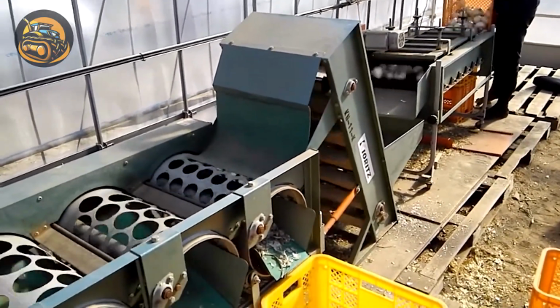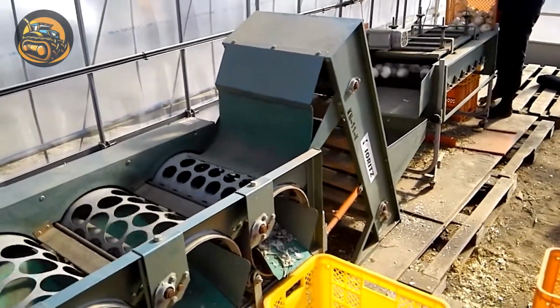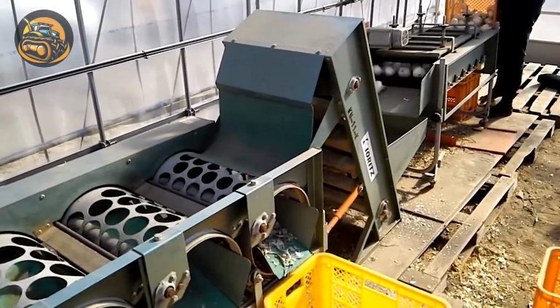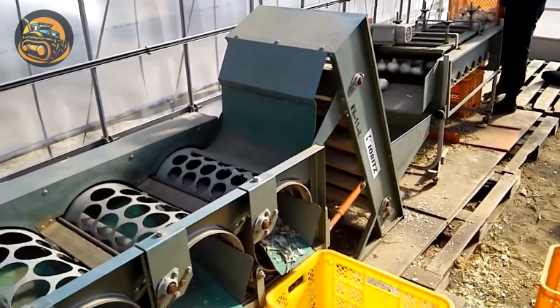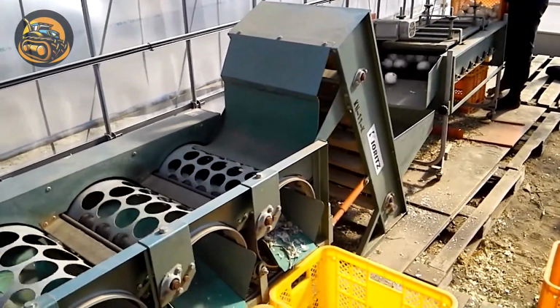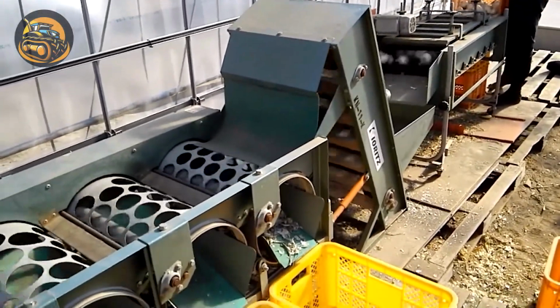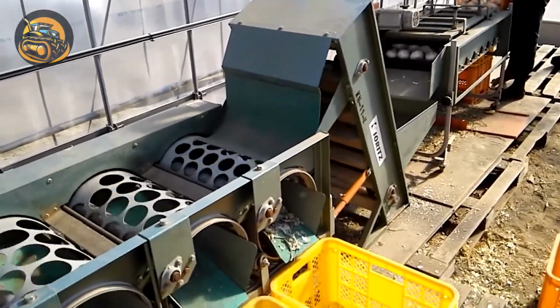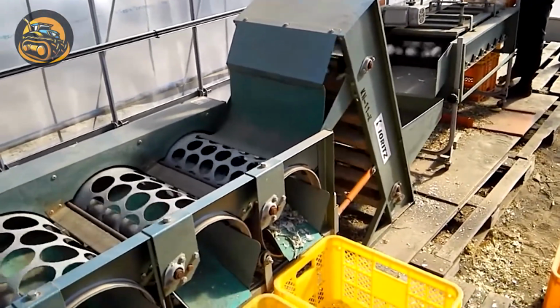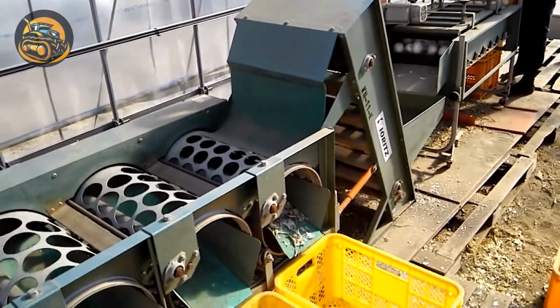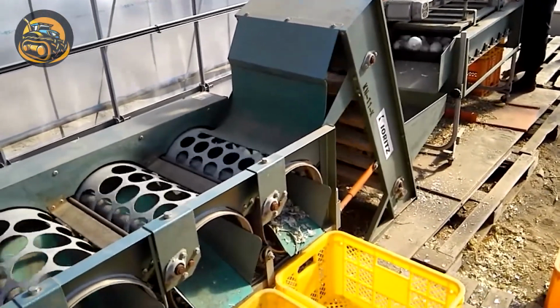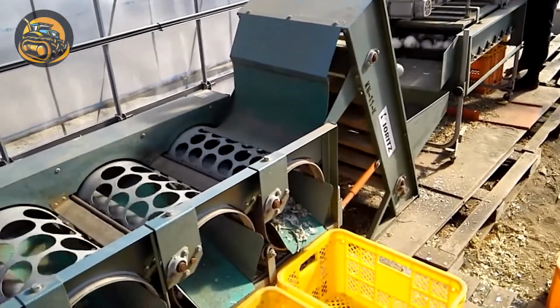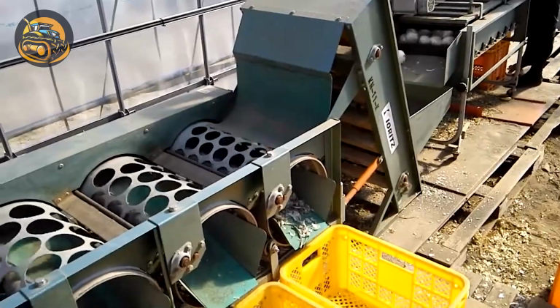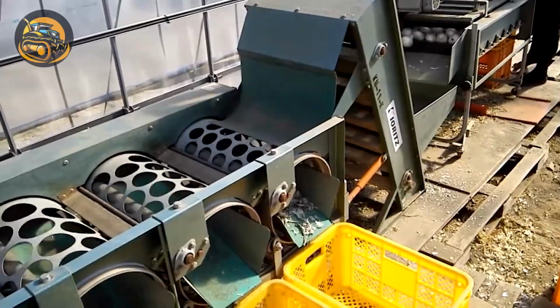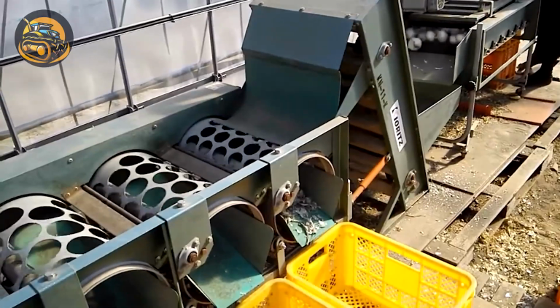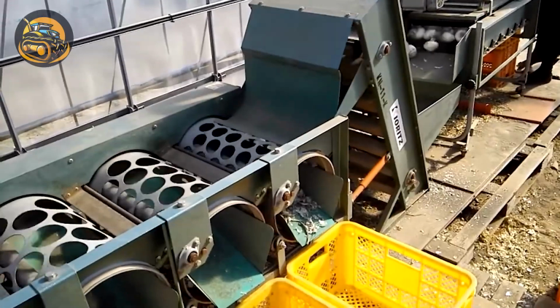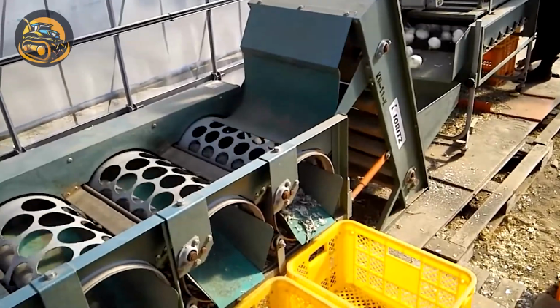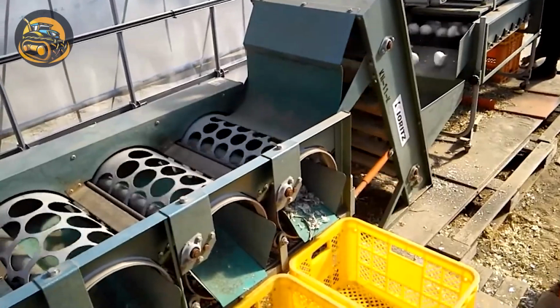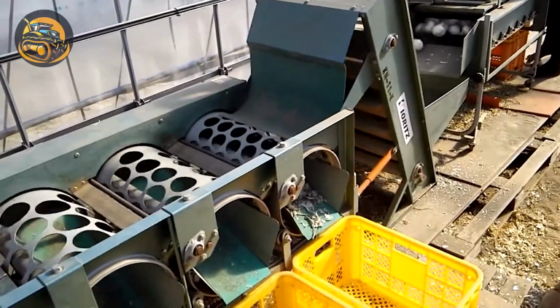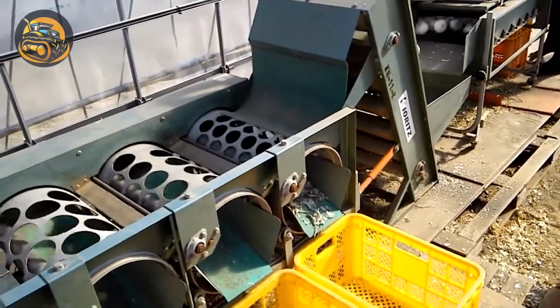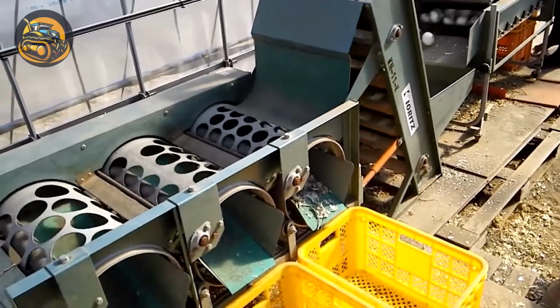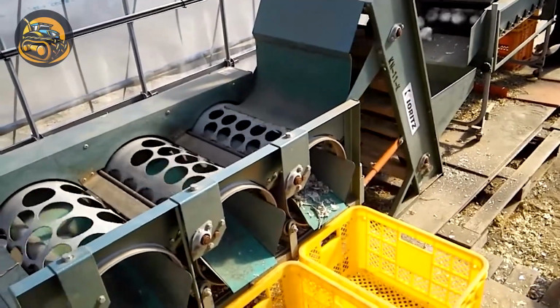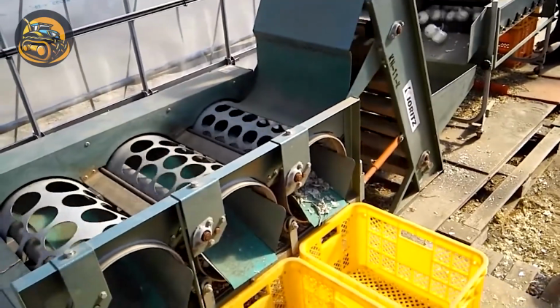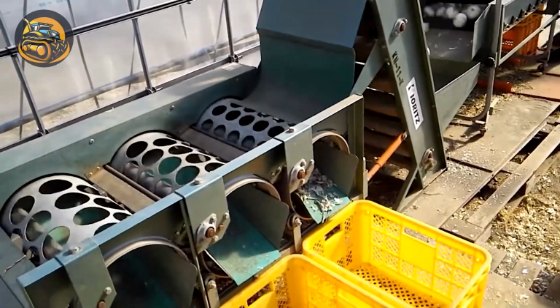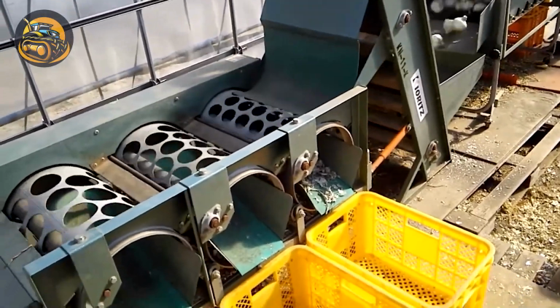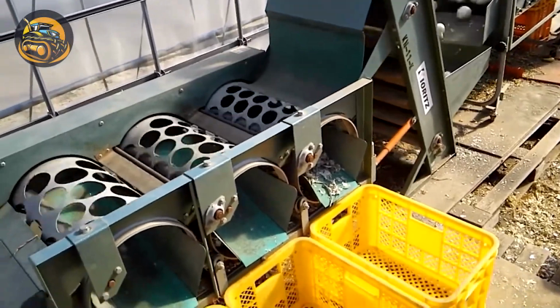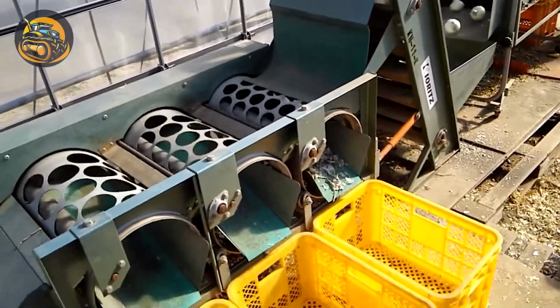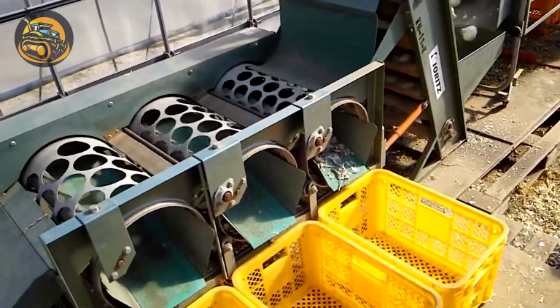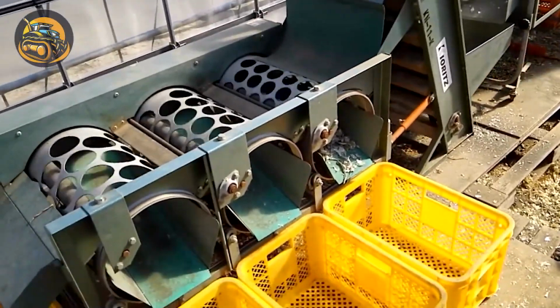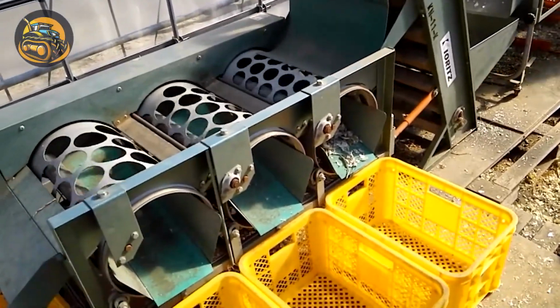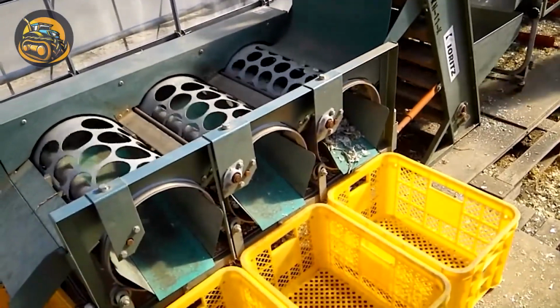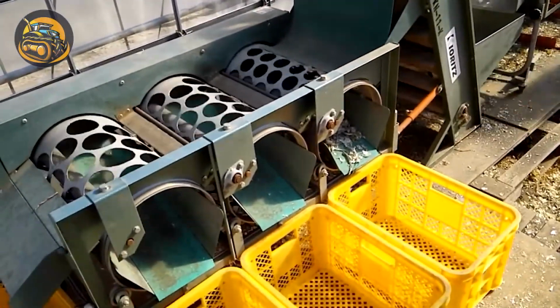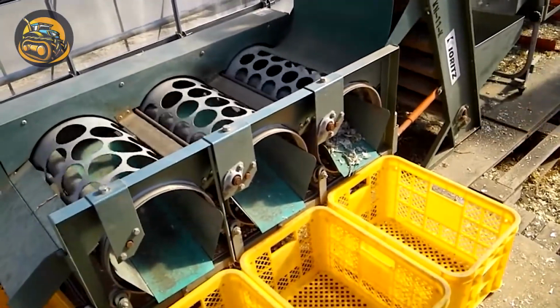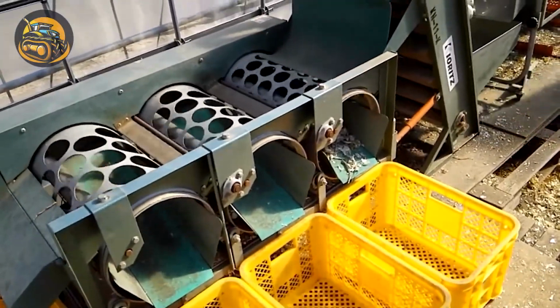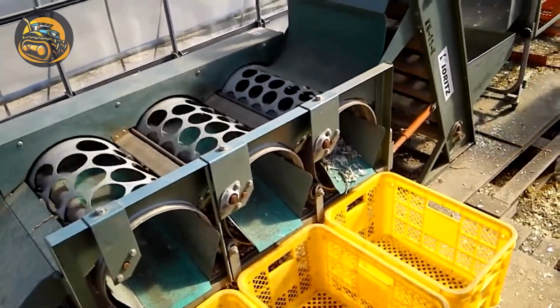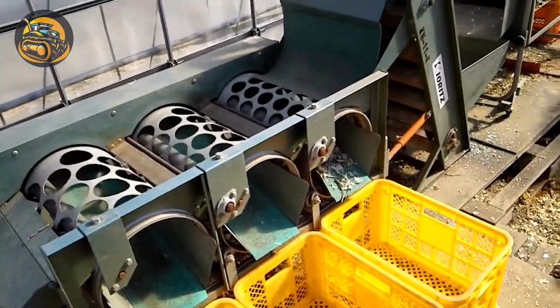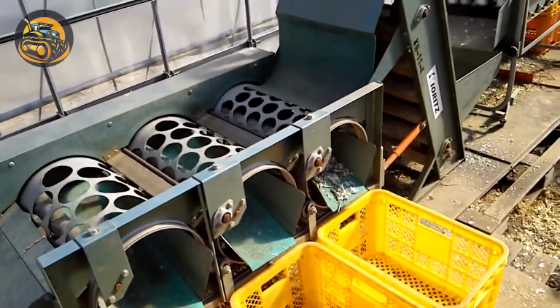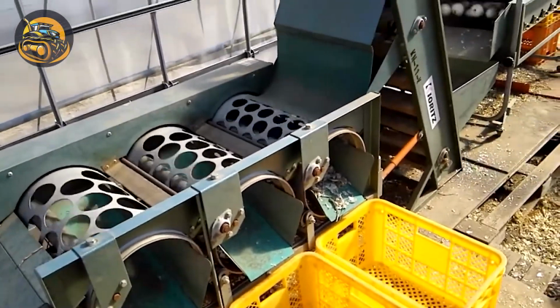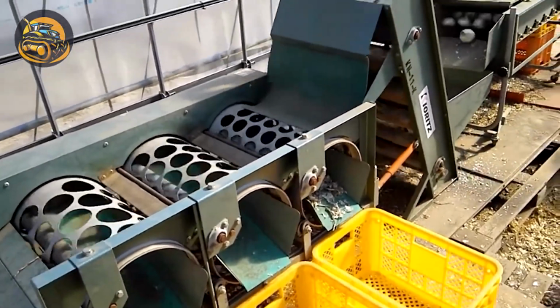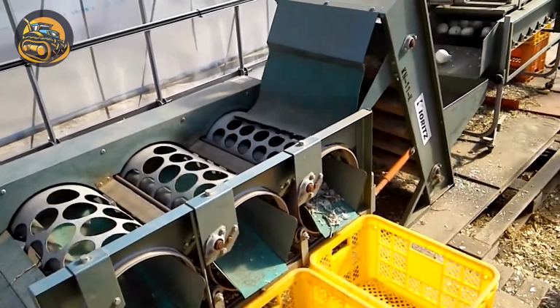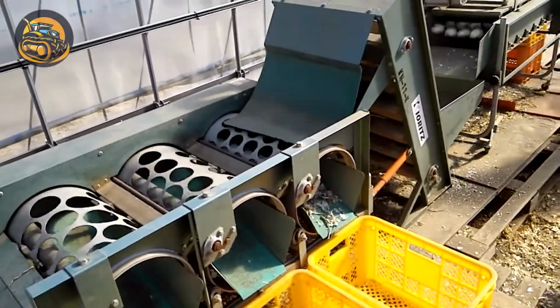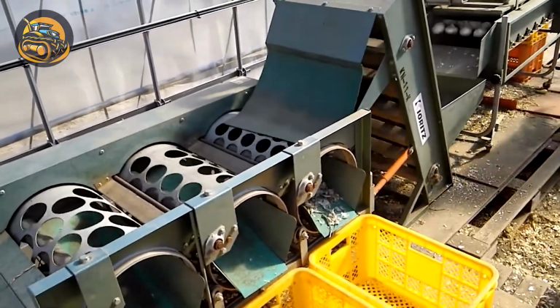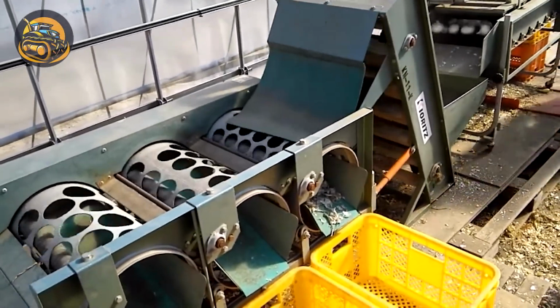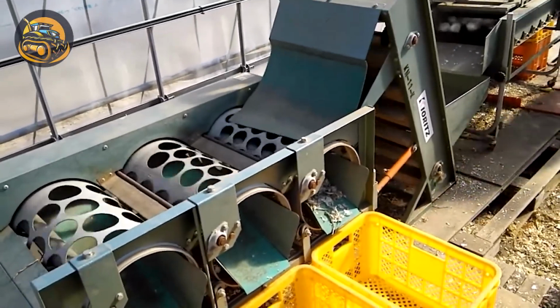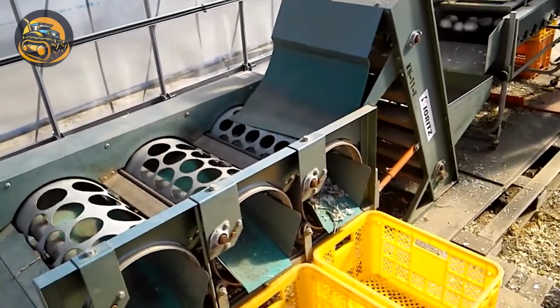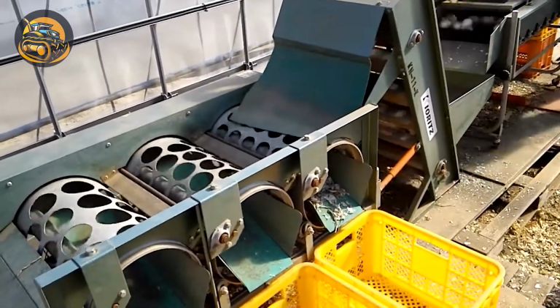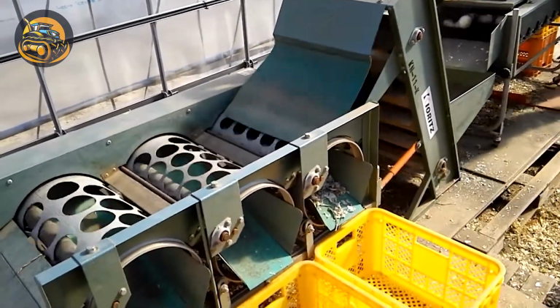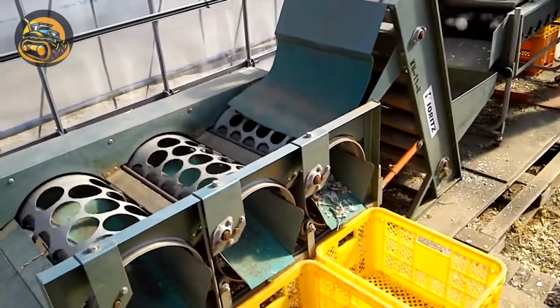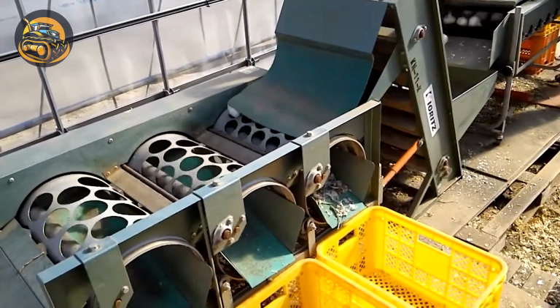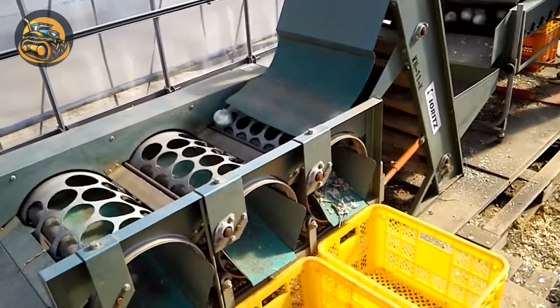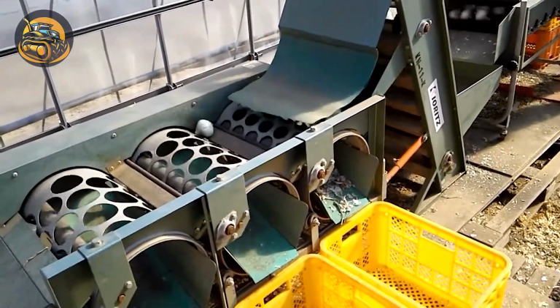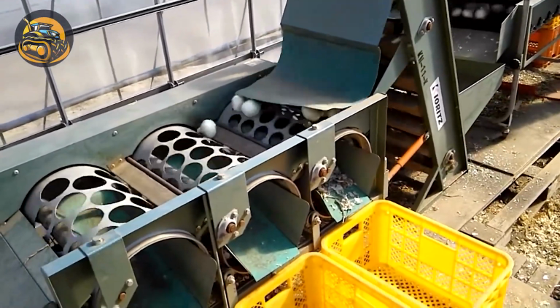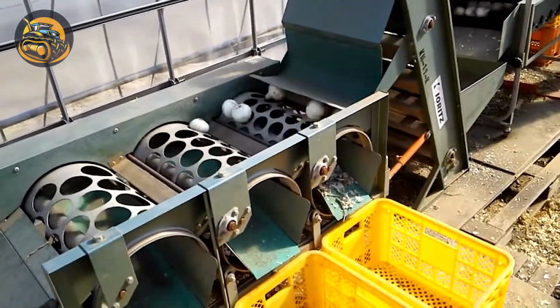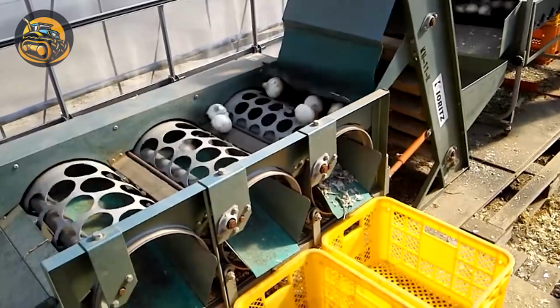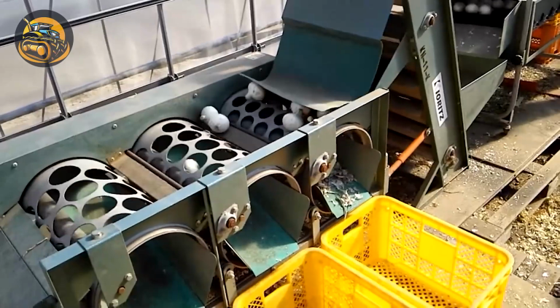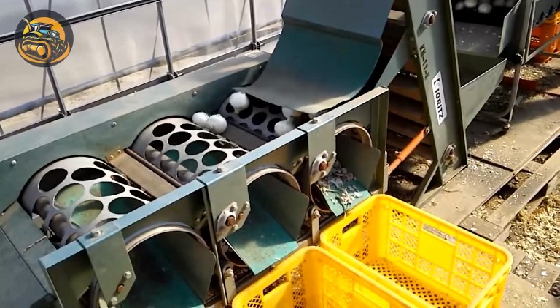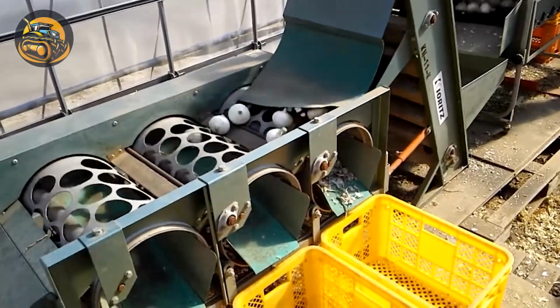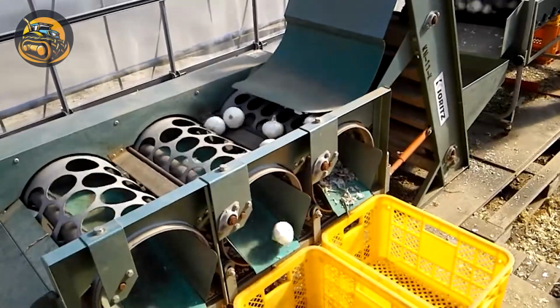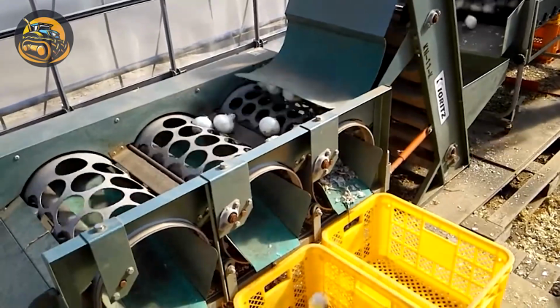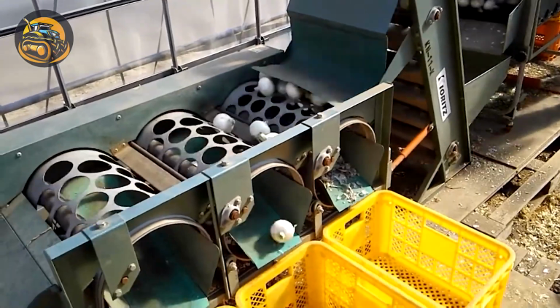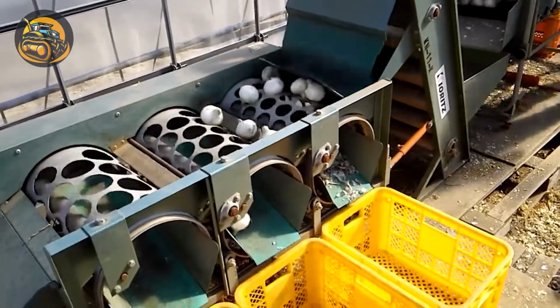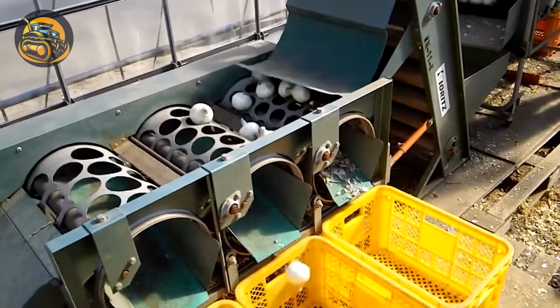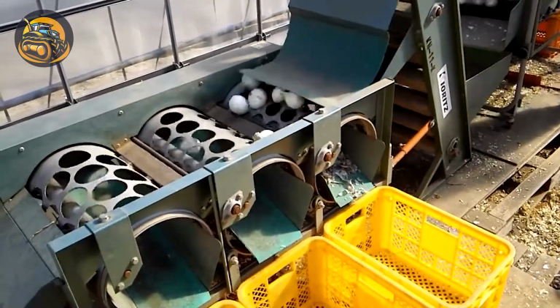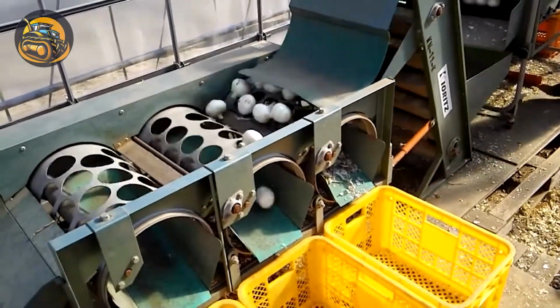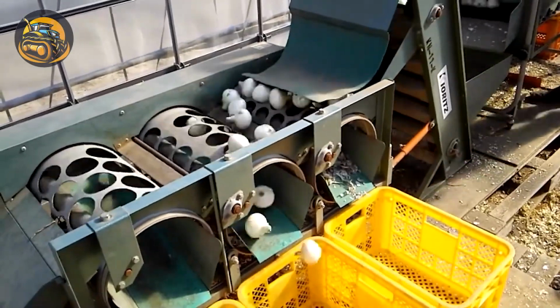Sorting potato sizes manually? Not anymore. Efficient machinery now handles potato grading effectively.